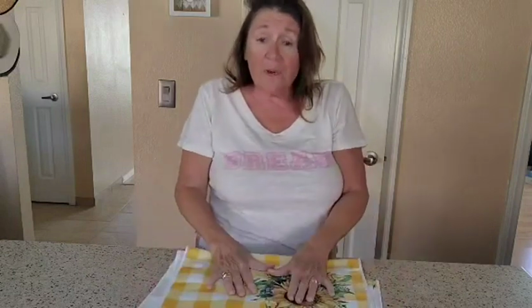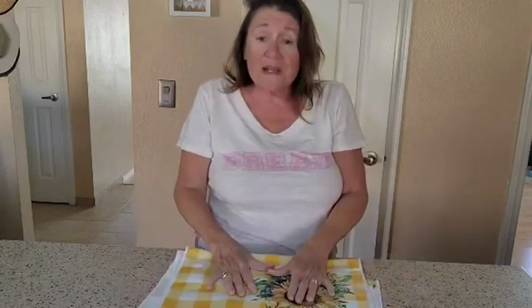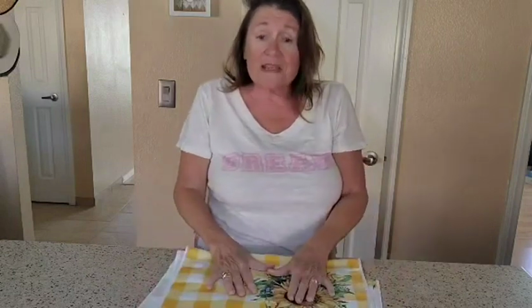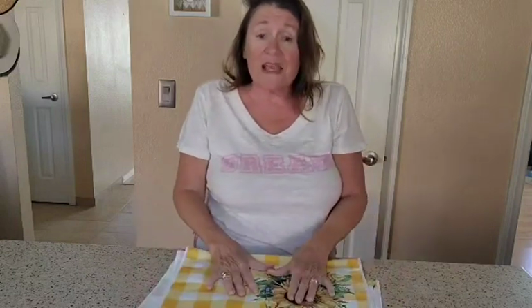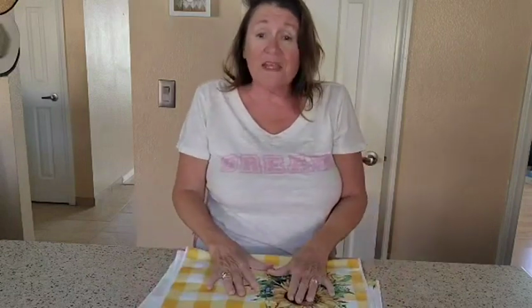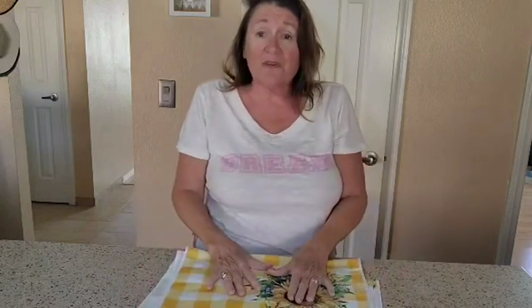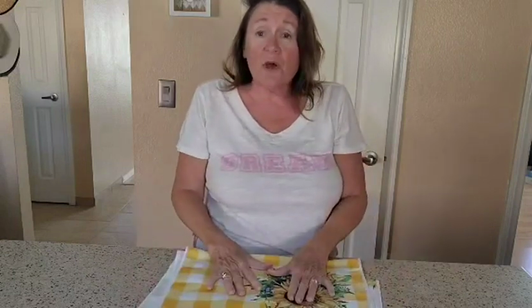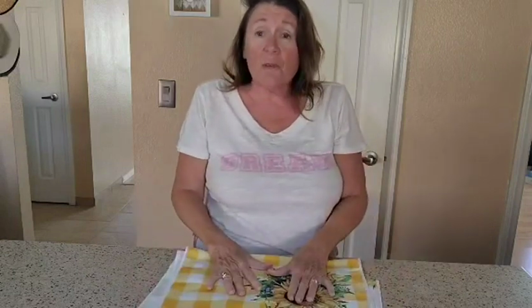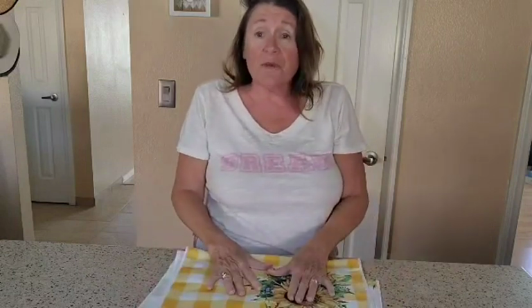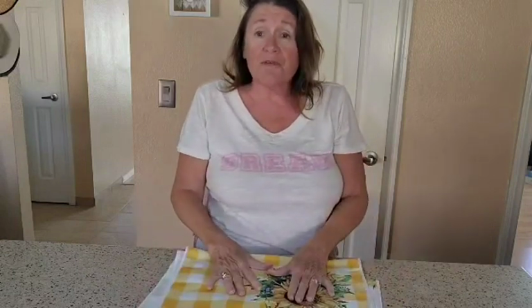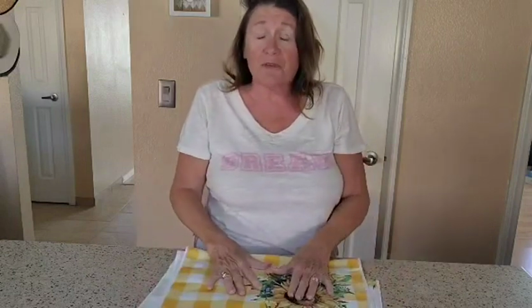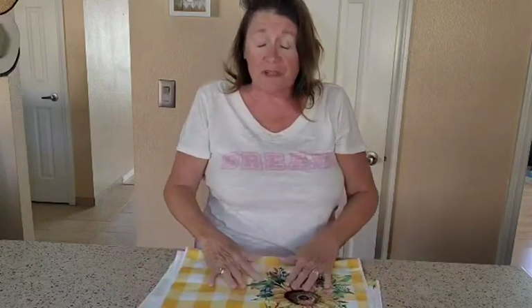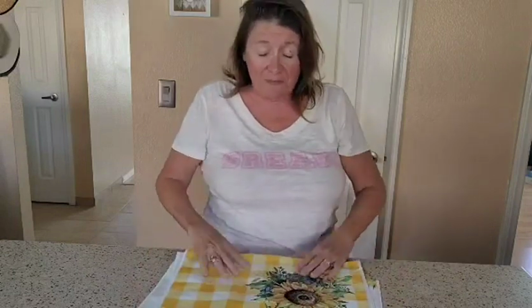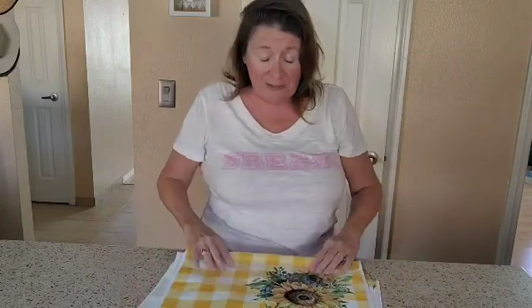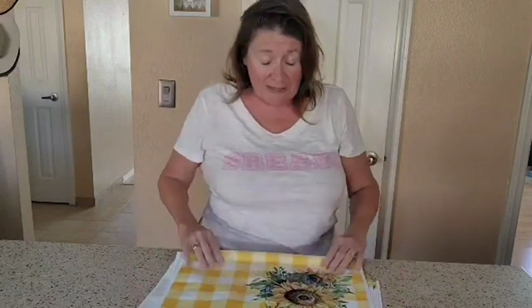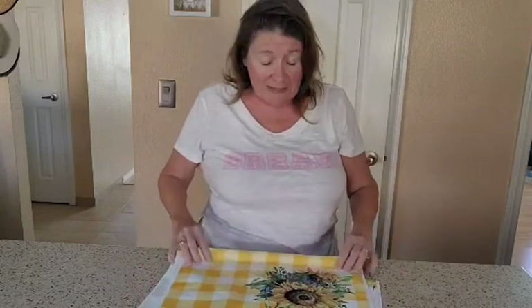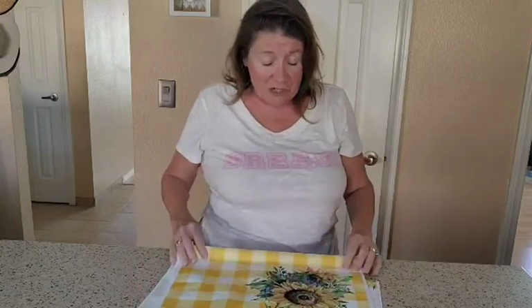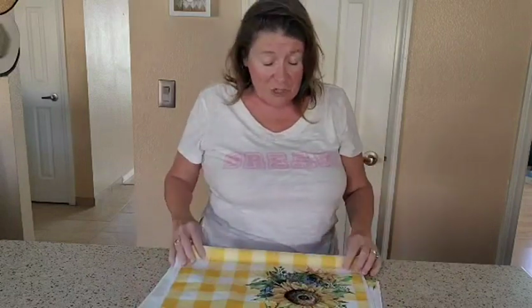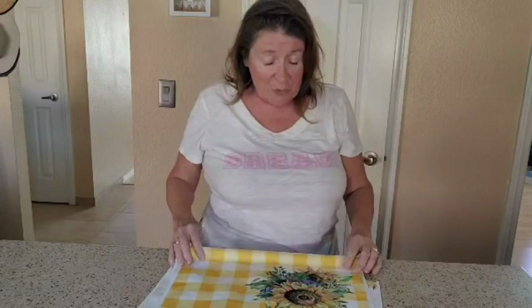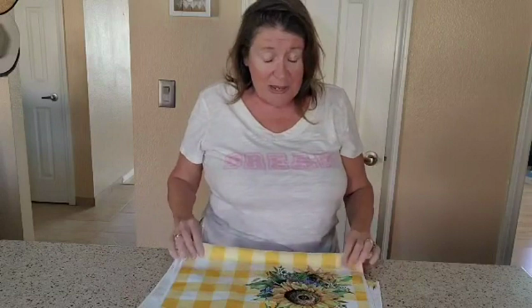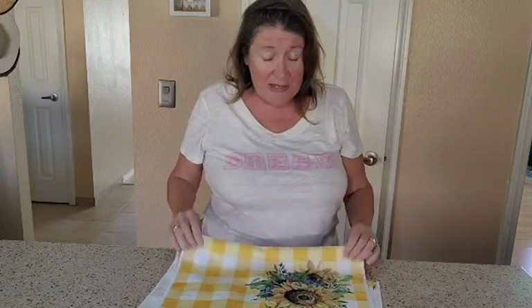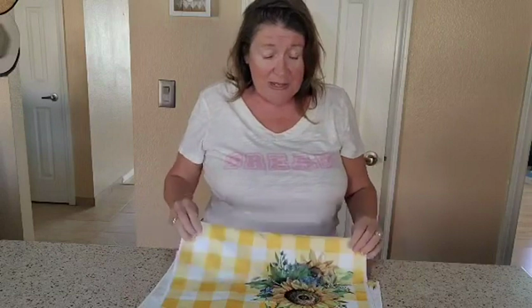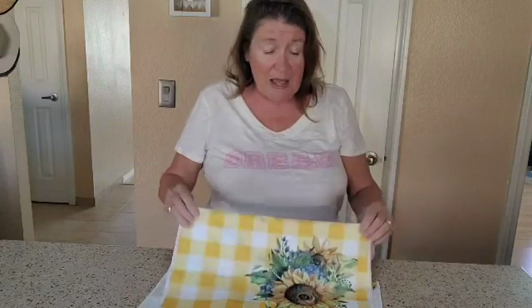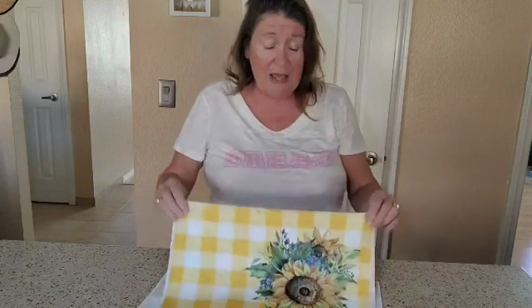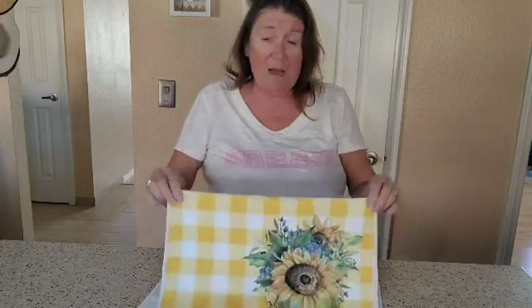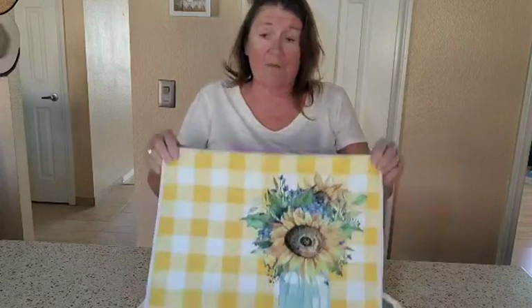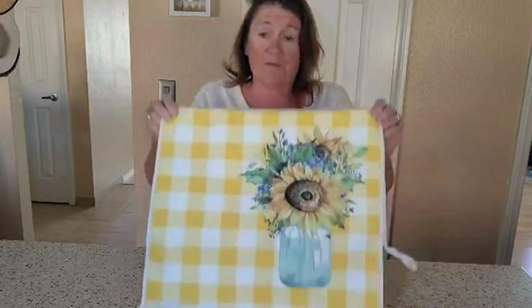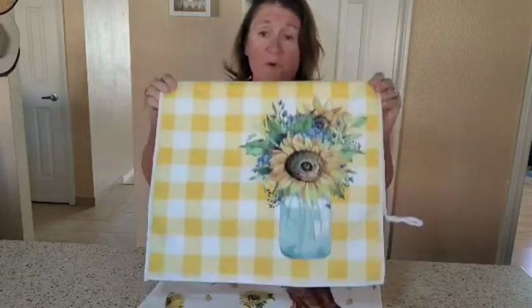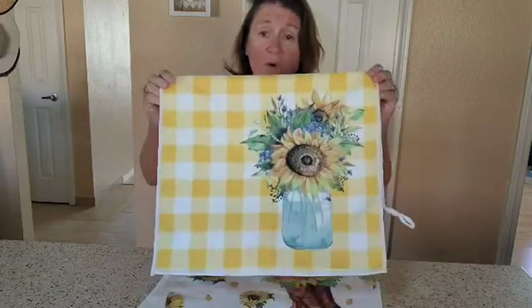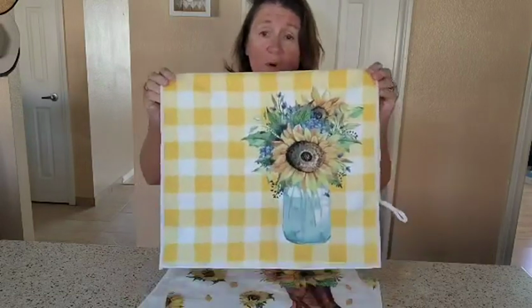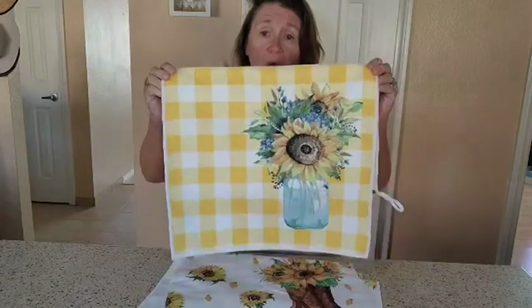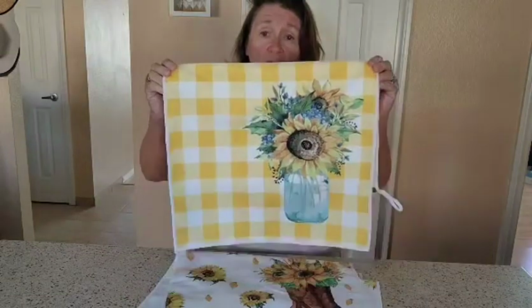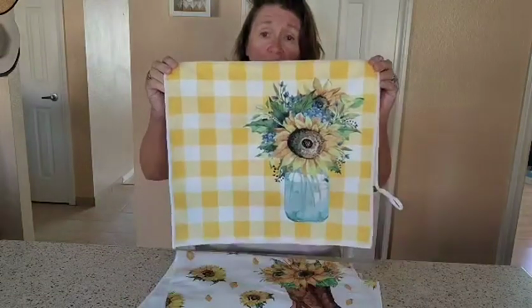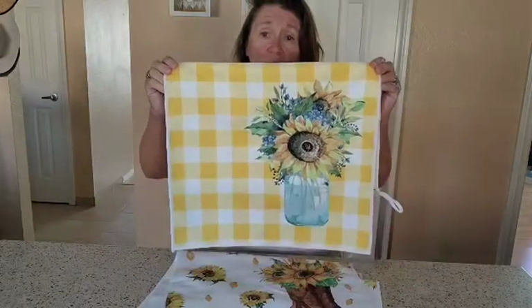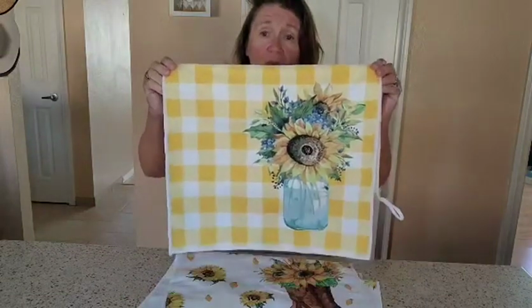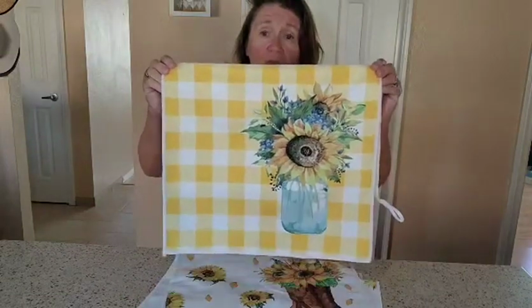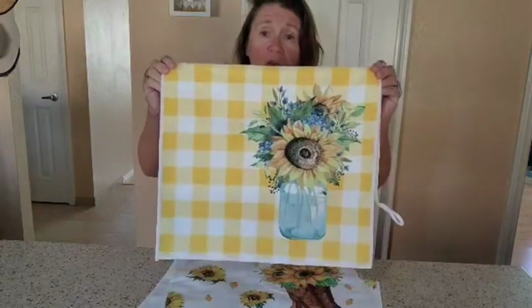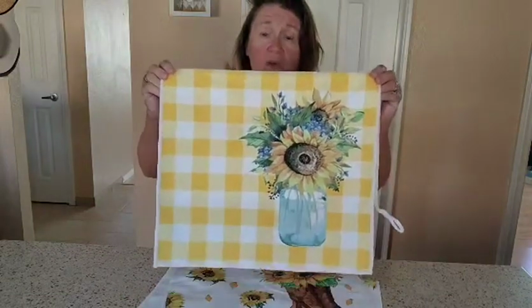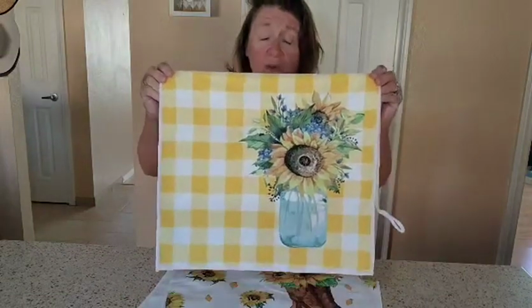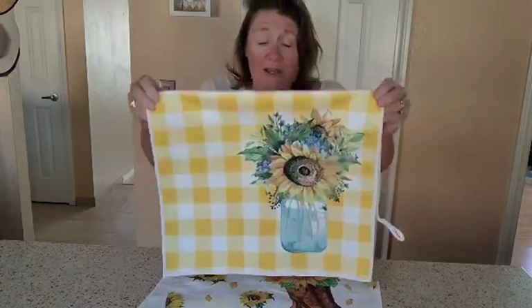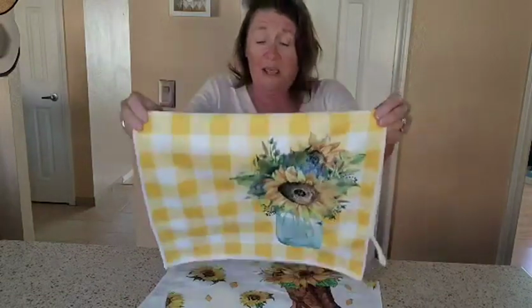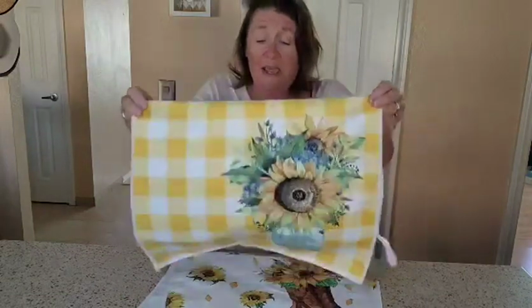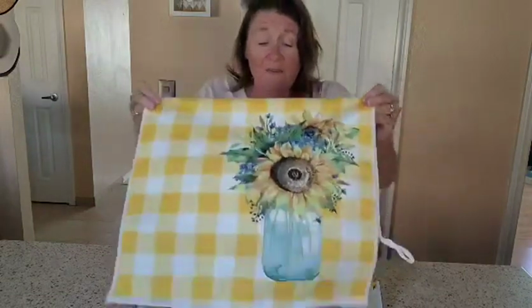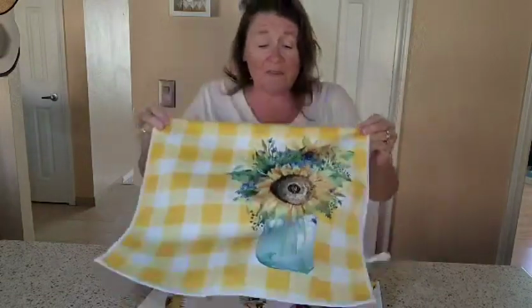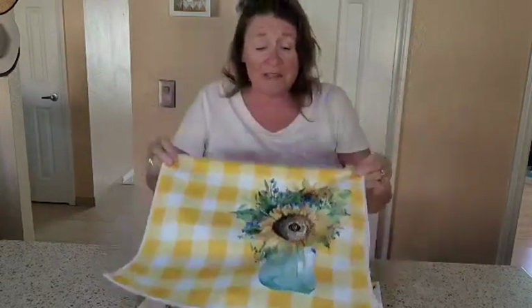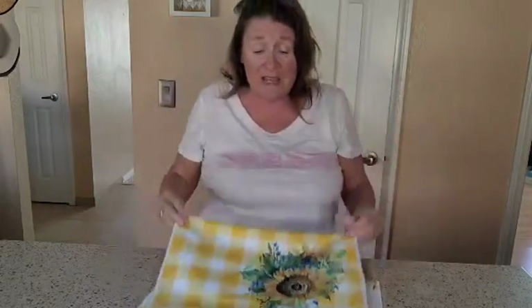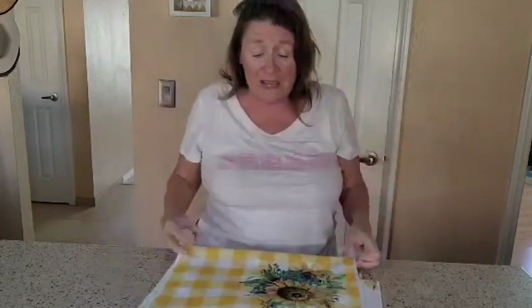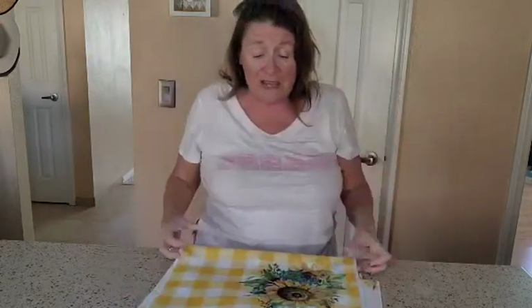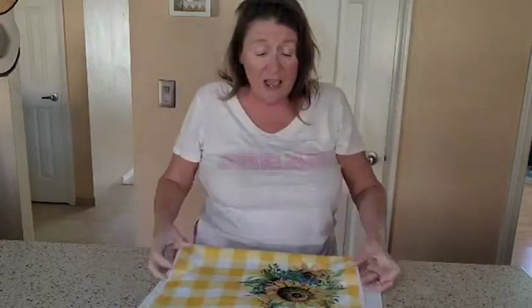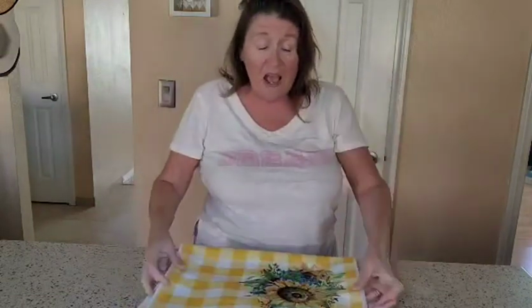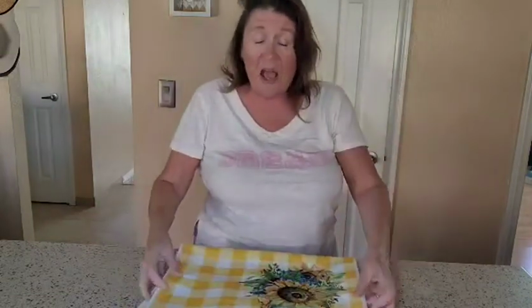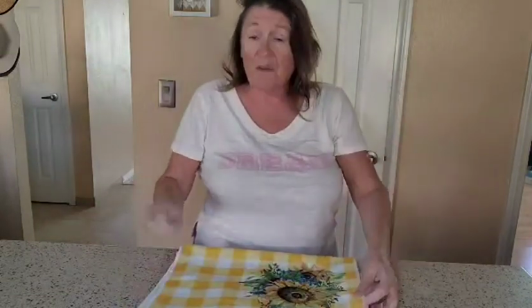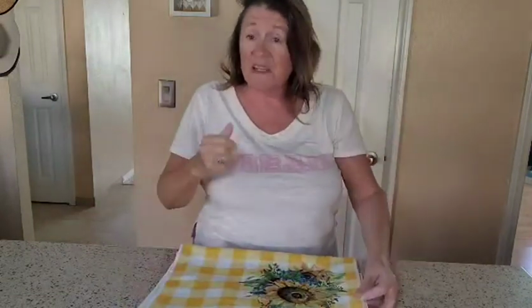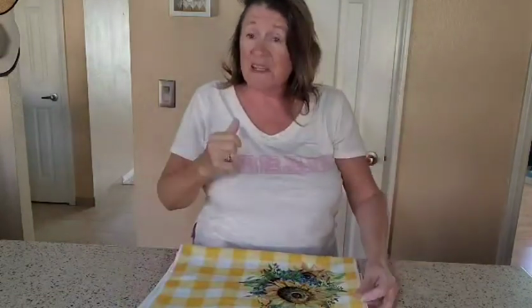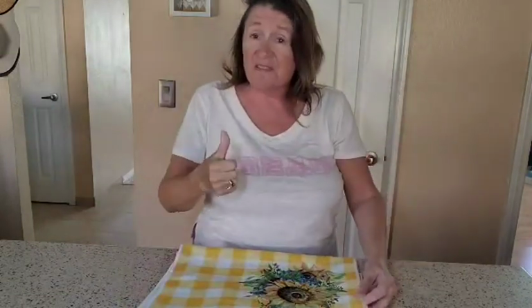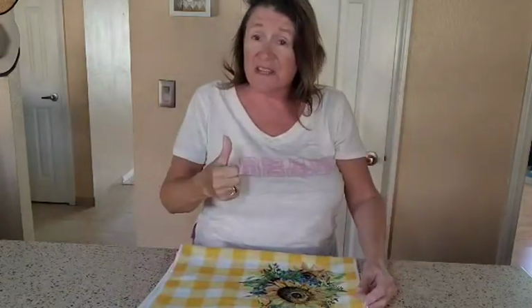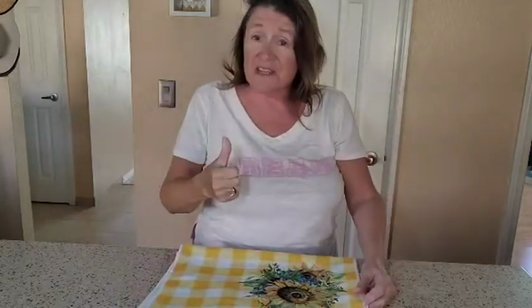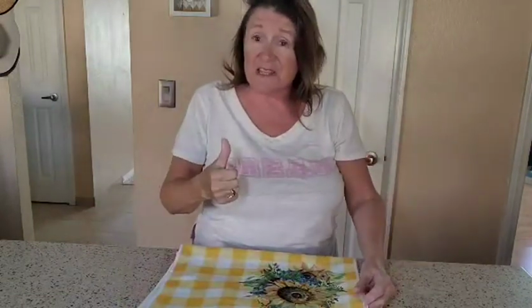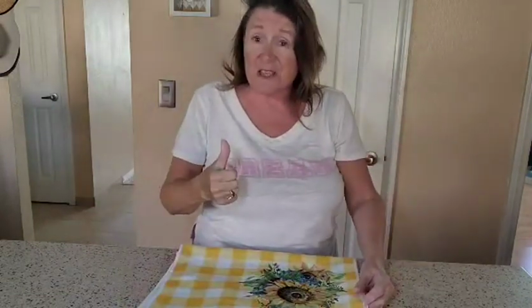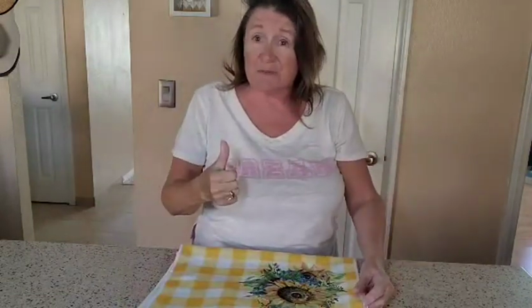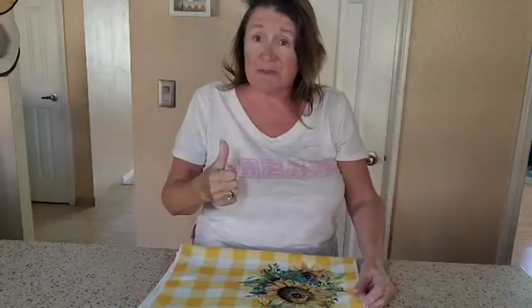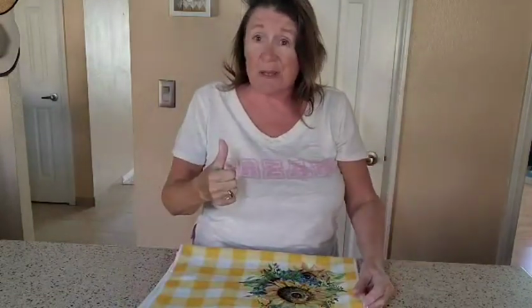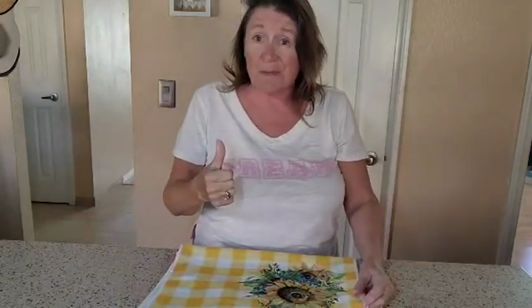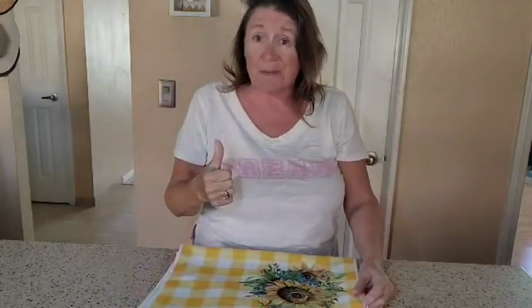I do want to thank Utopia for gifting these to us for a review. I have to say I'm going to give these a thumbs up.